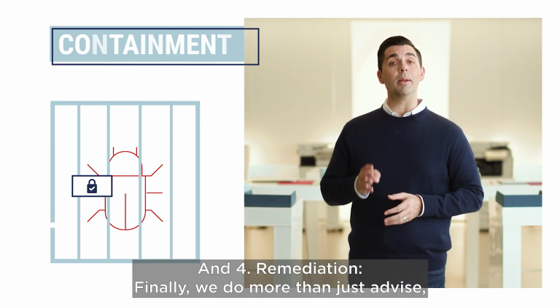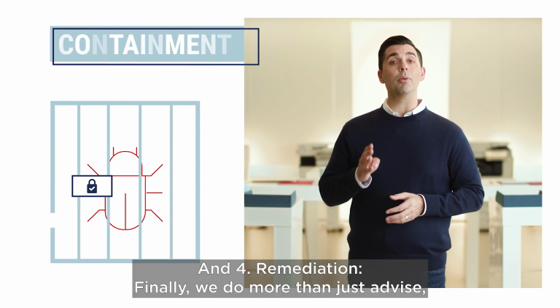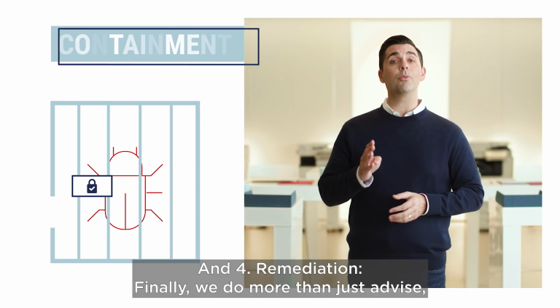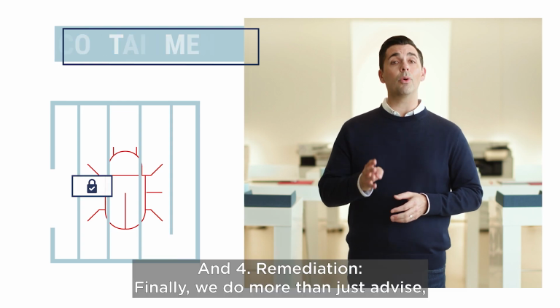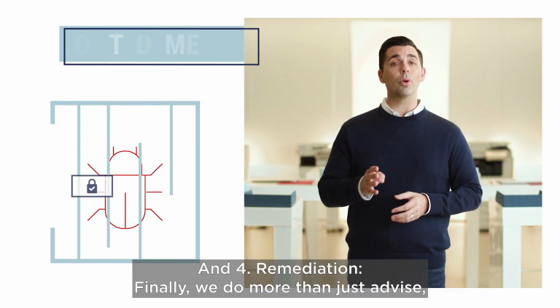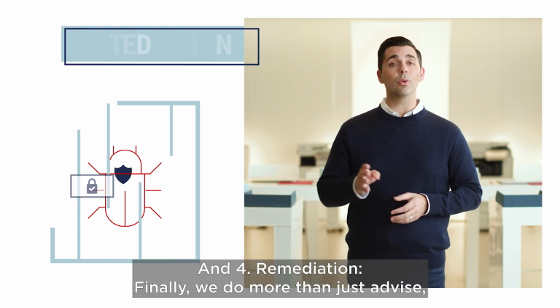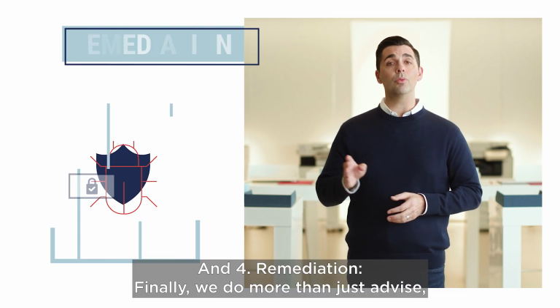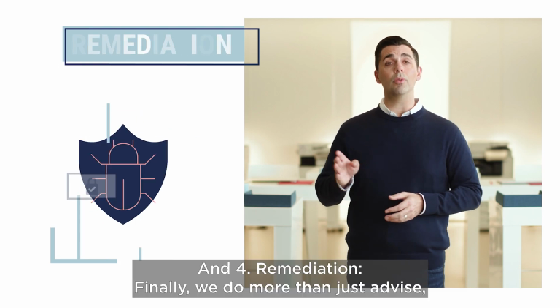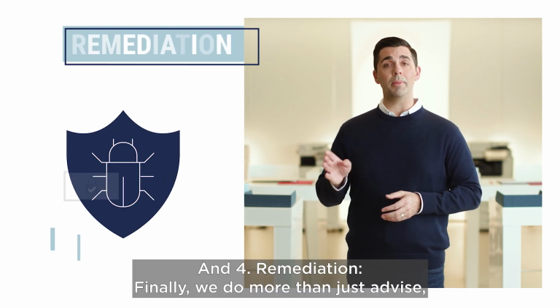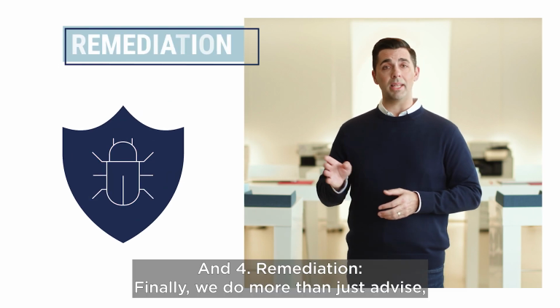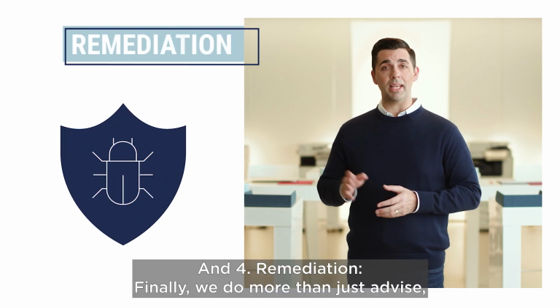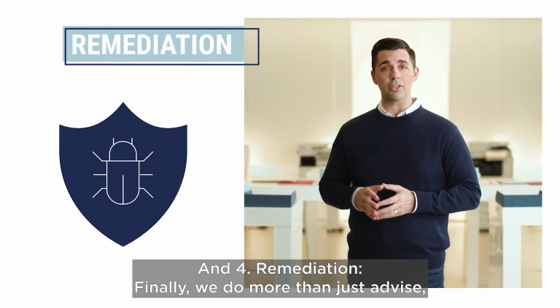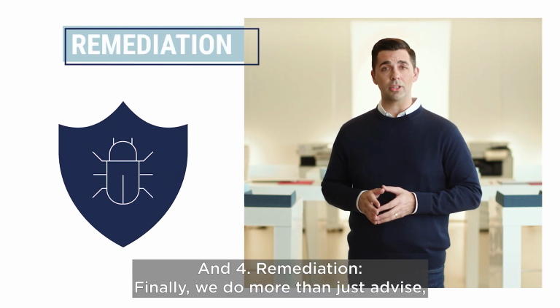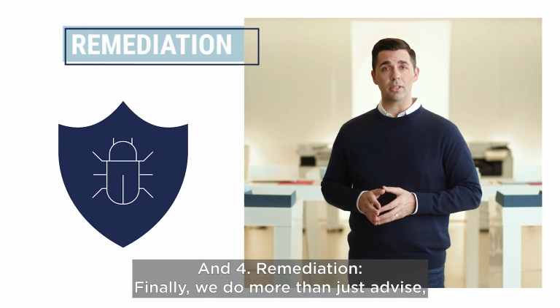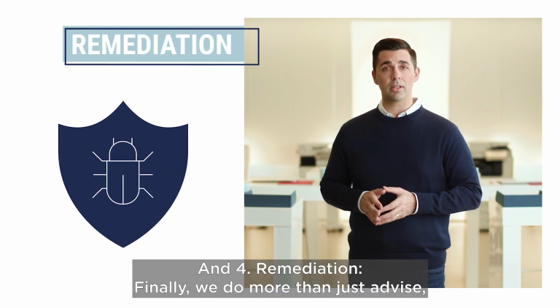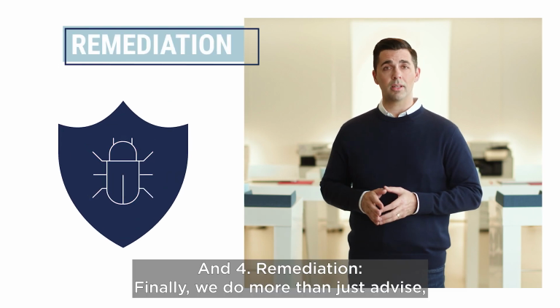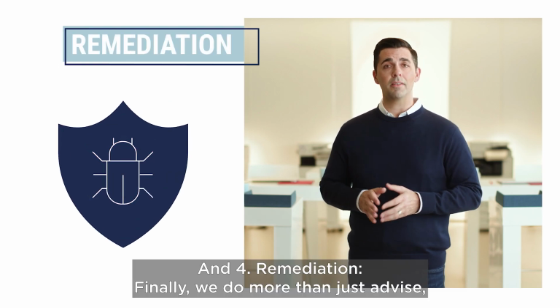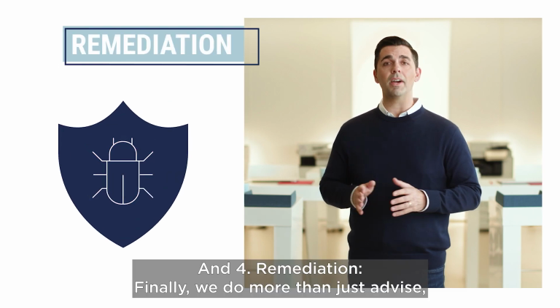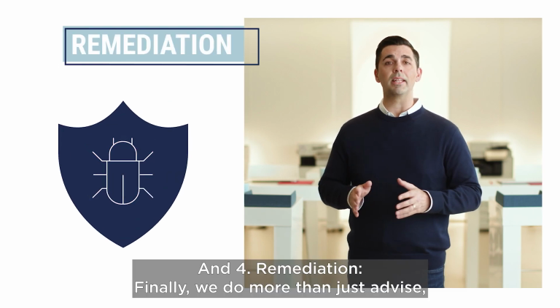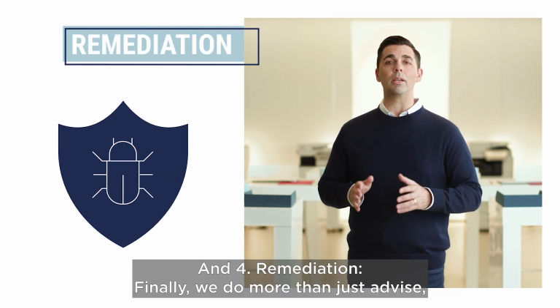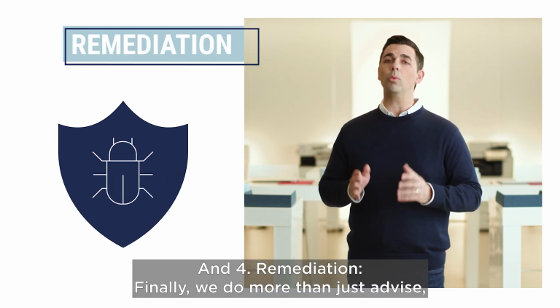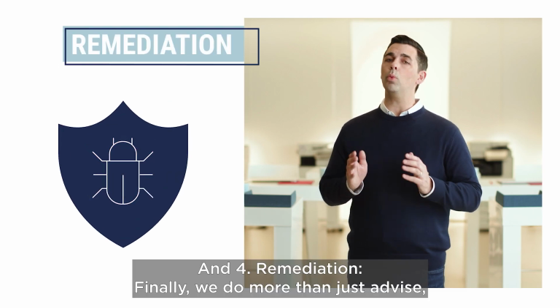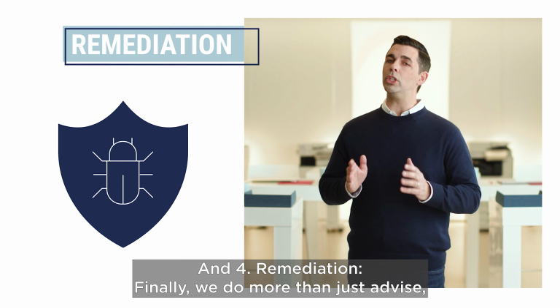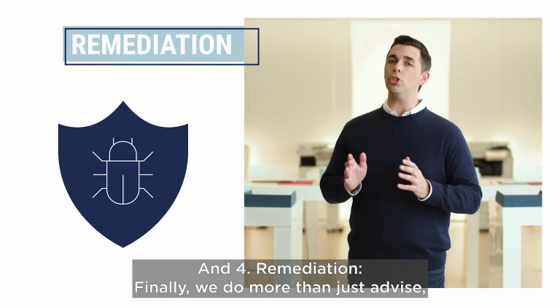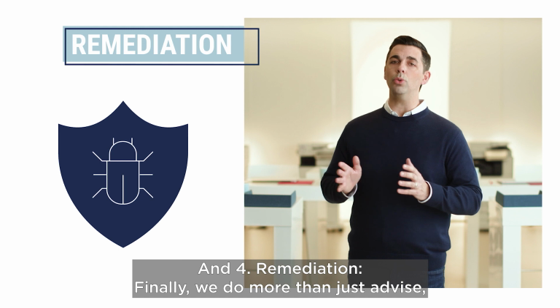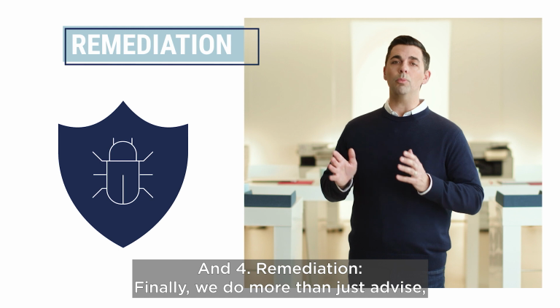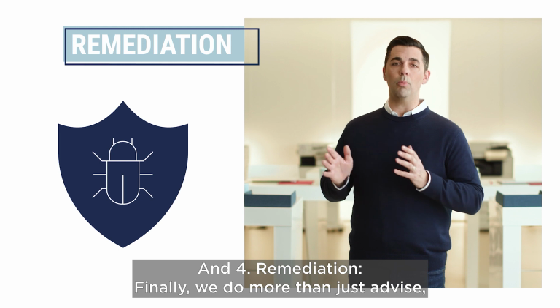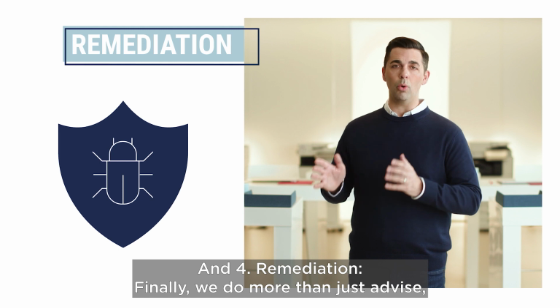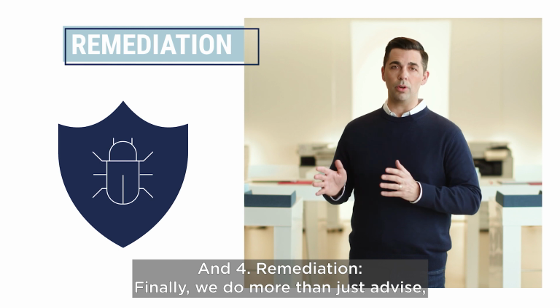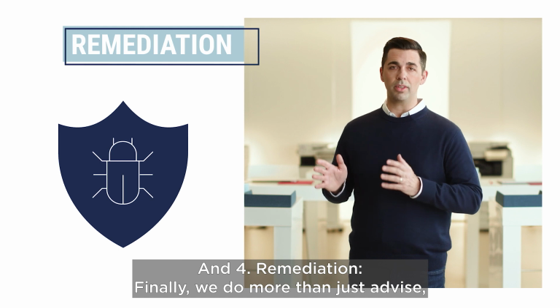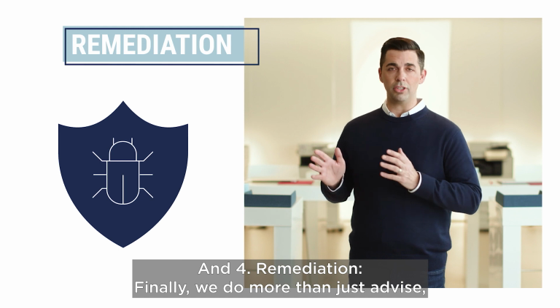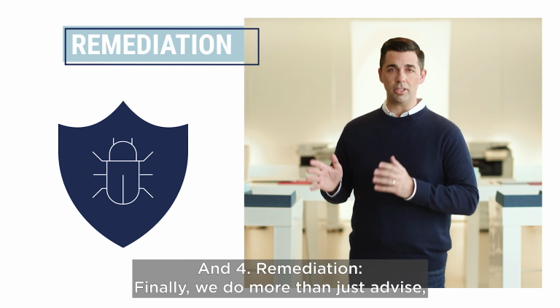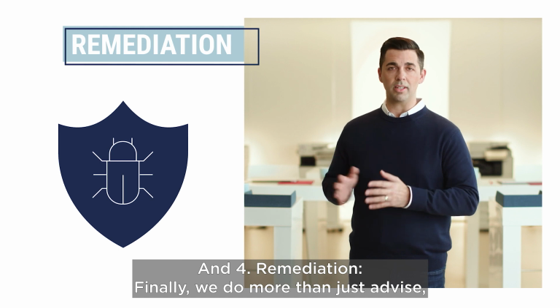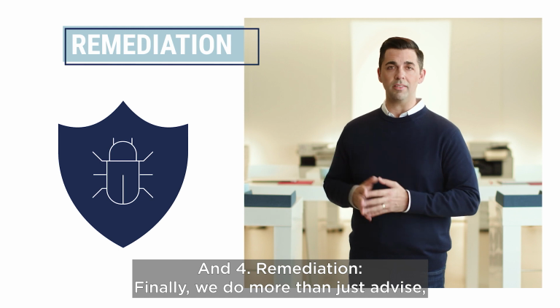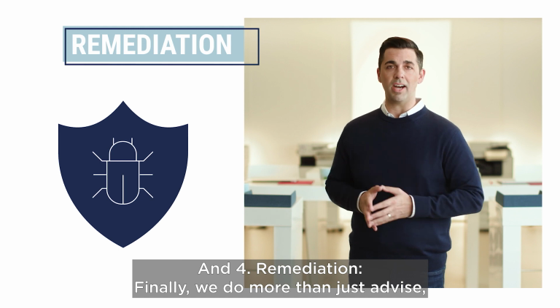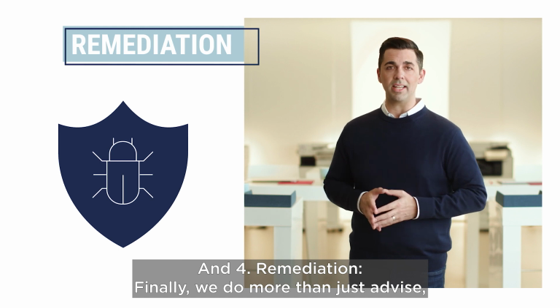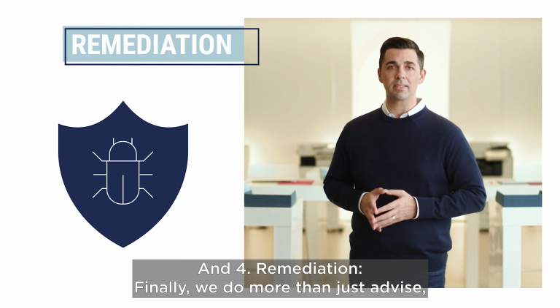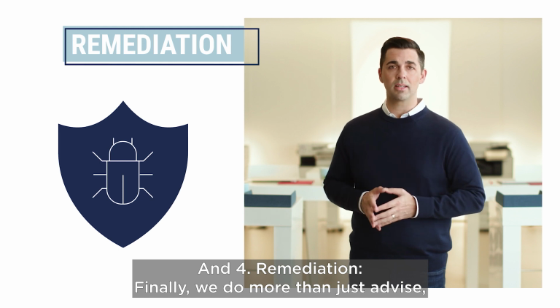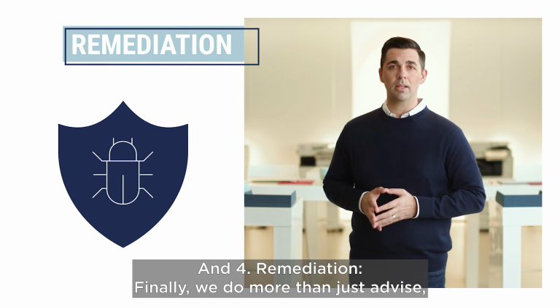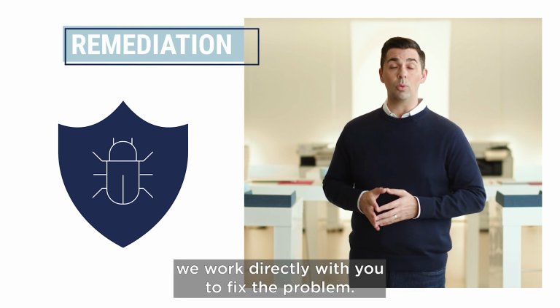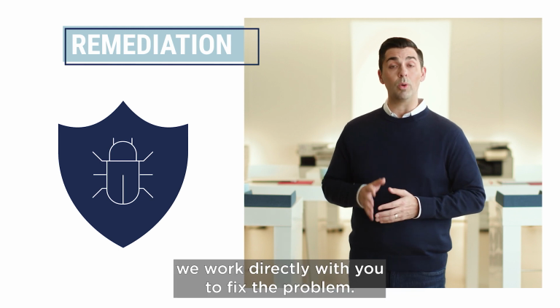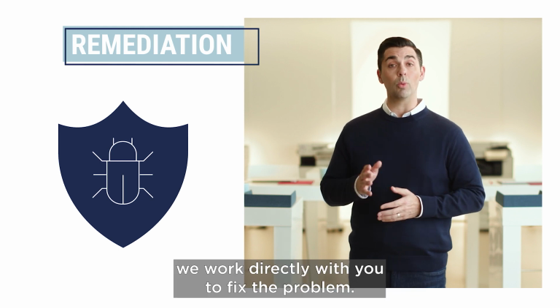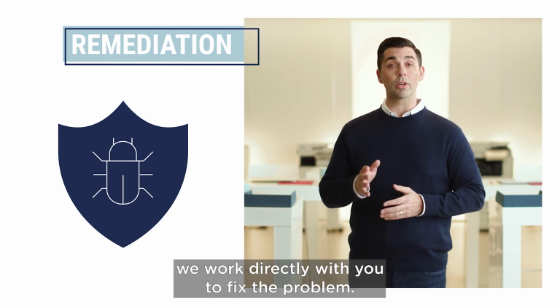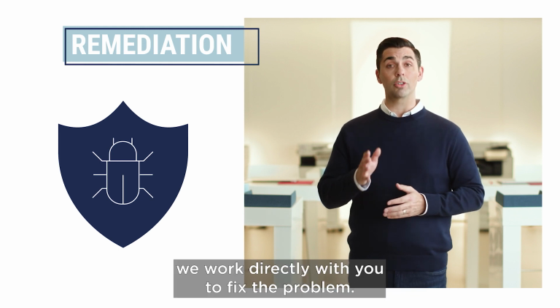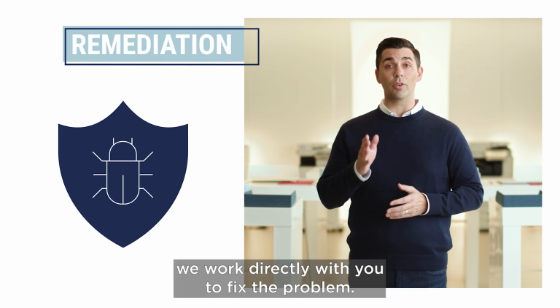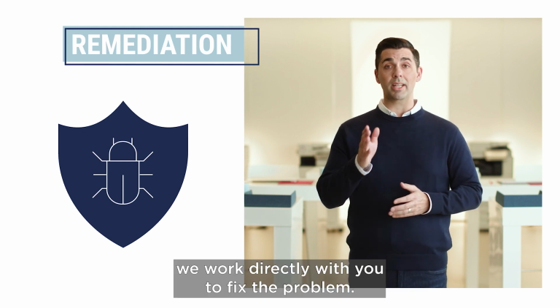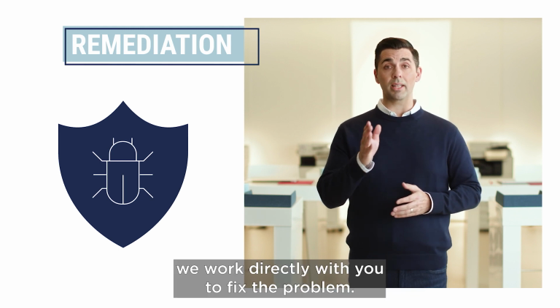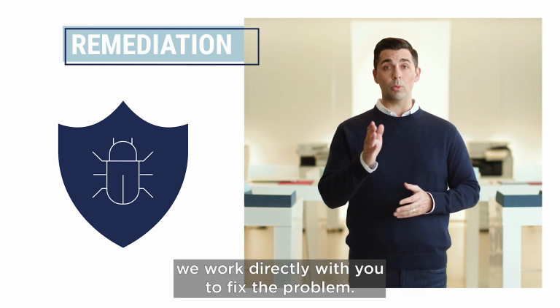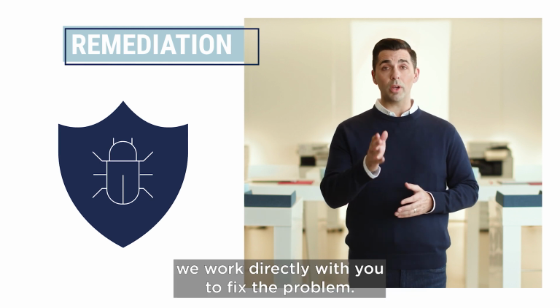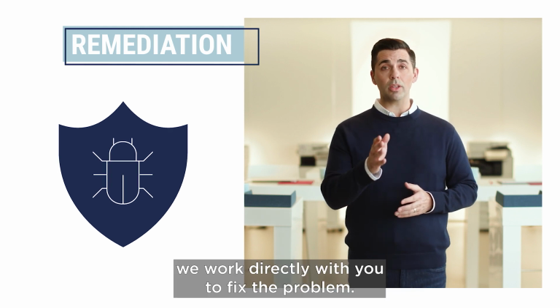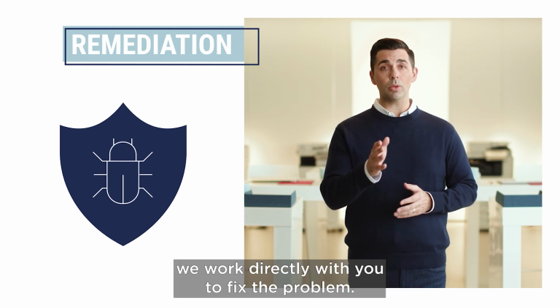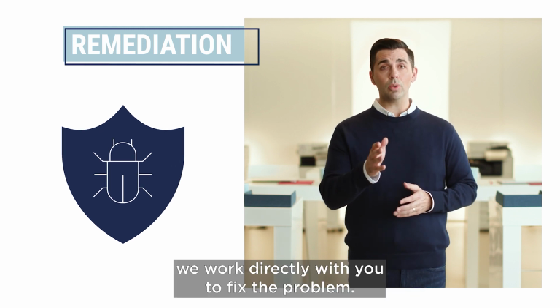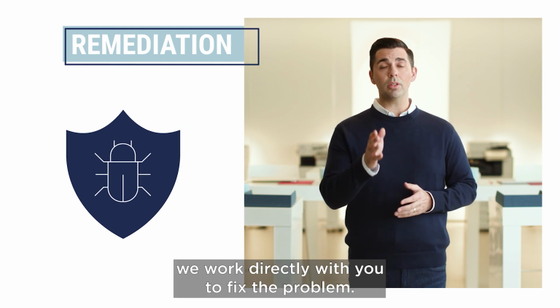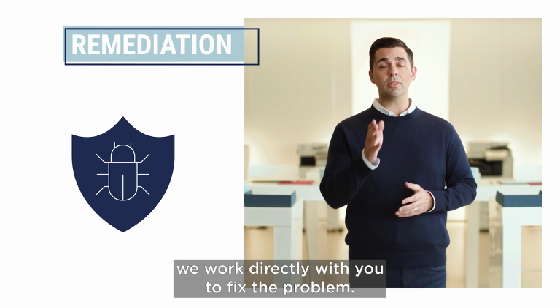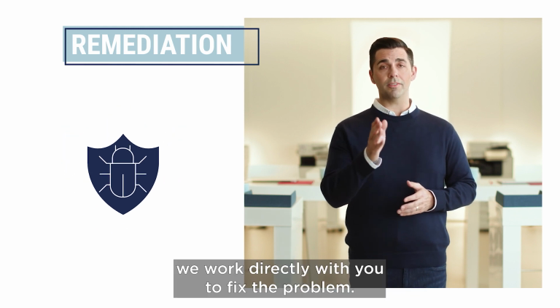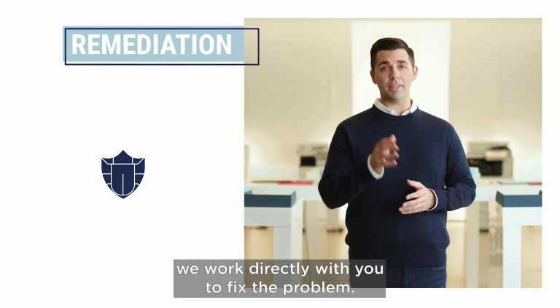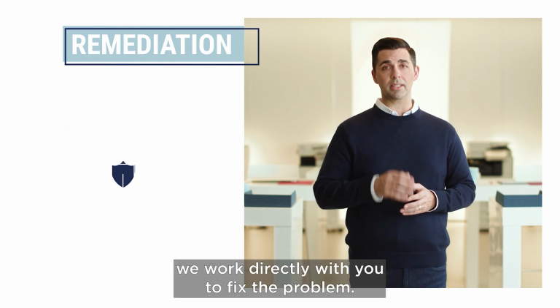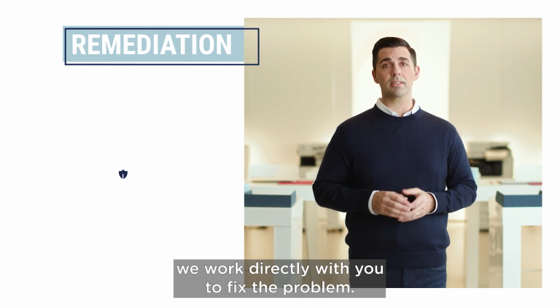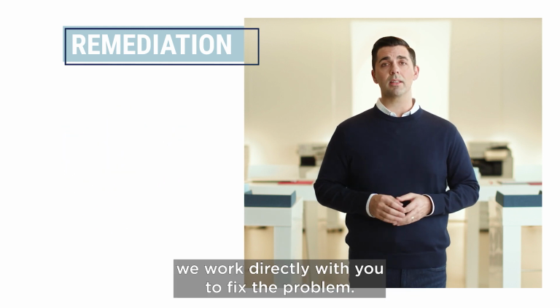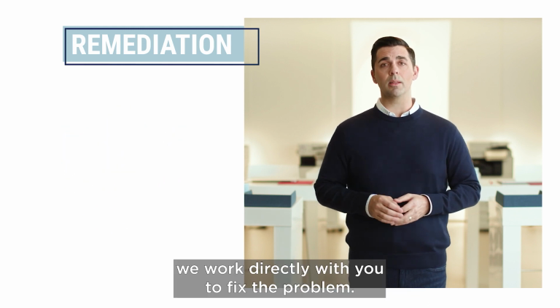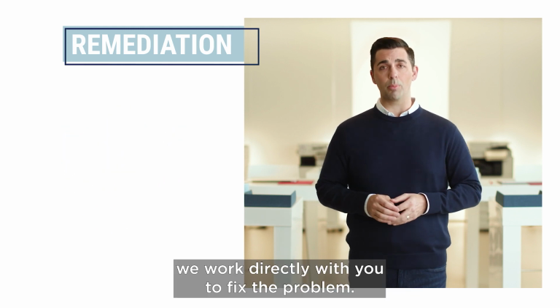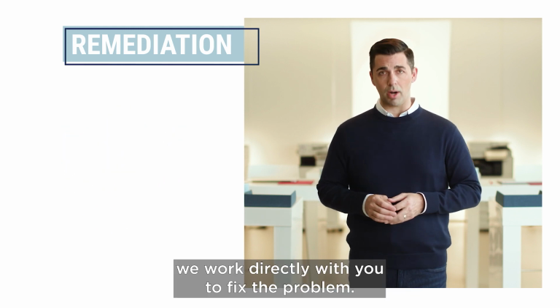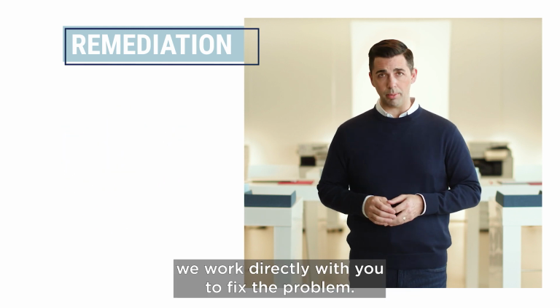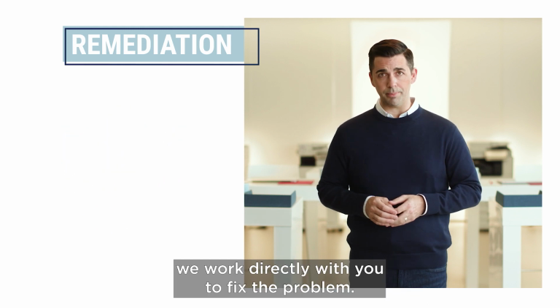And number four: remediation. Finally, we do more than just advice — we work directly with you to fix the problem.